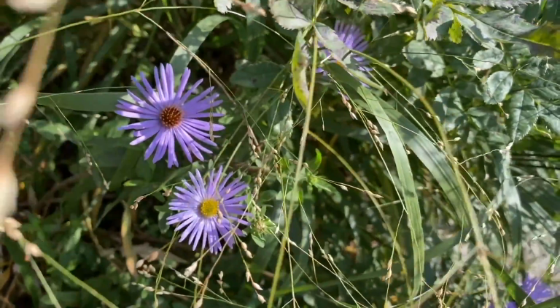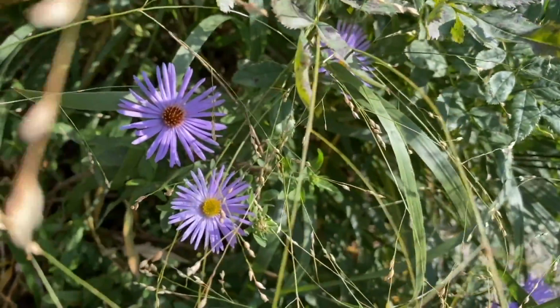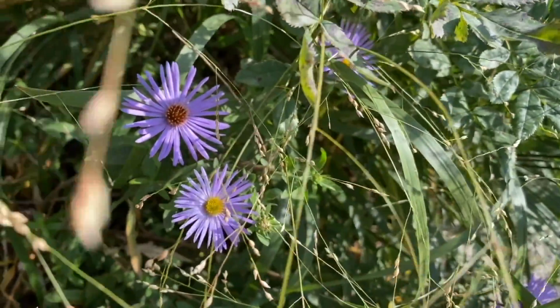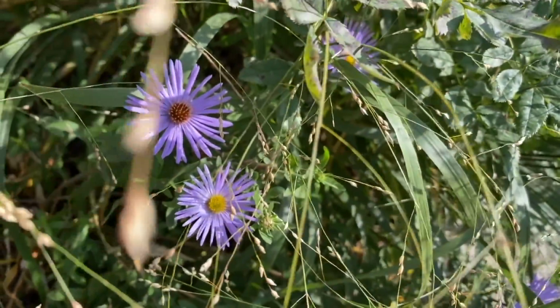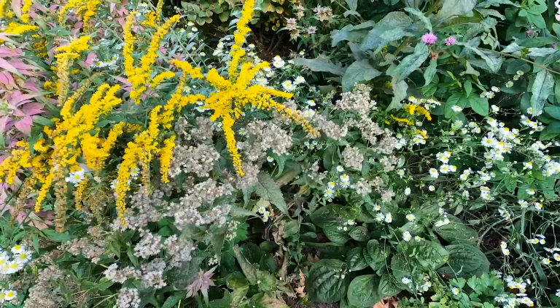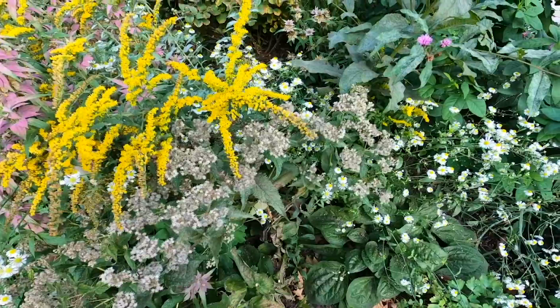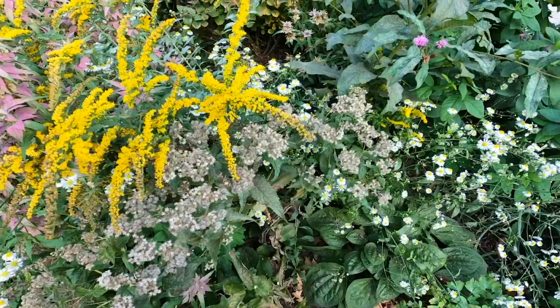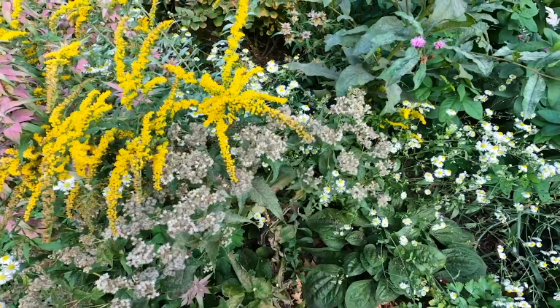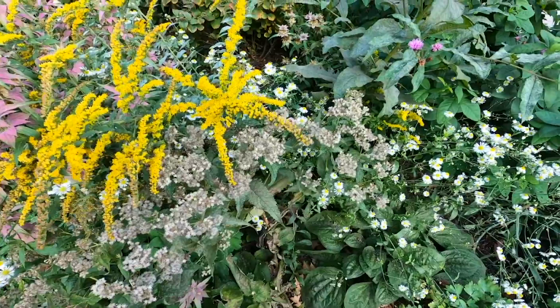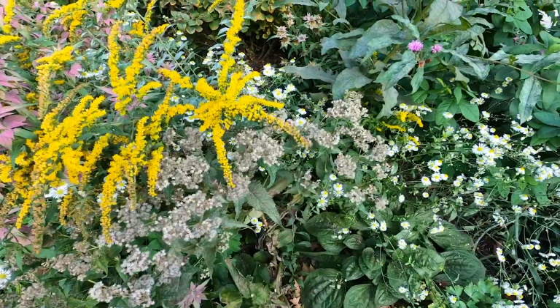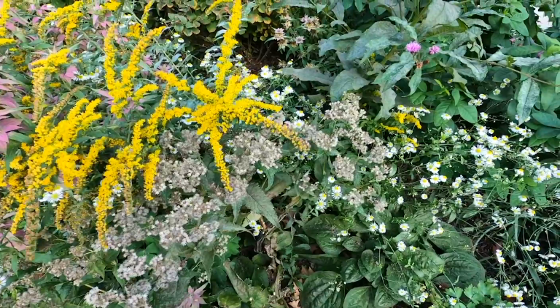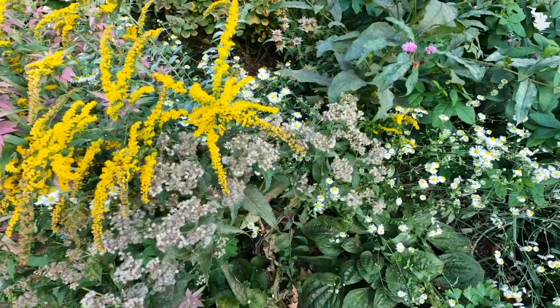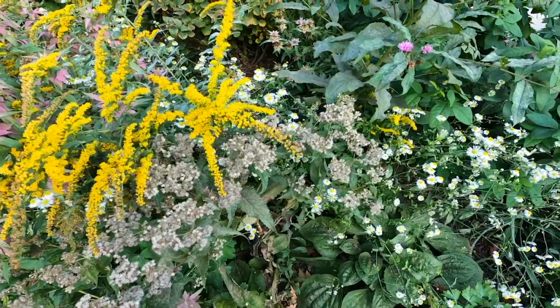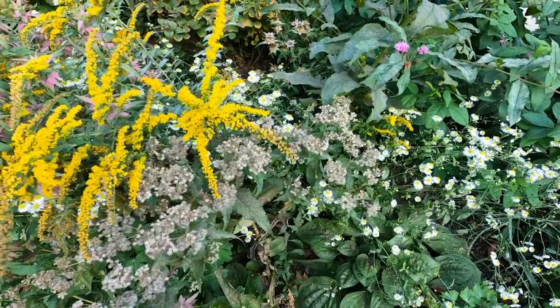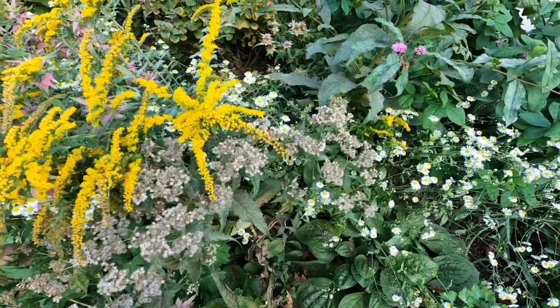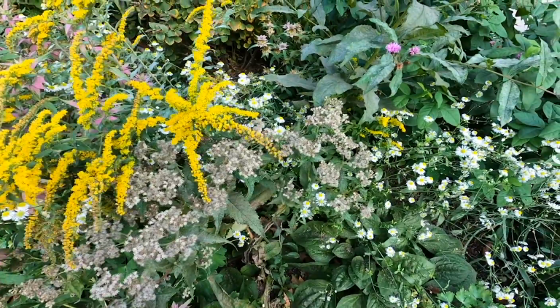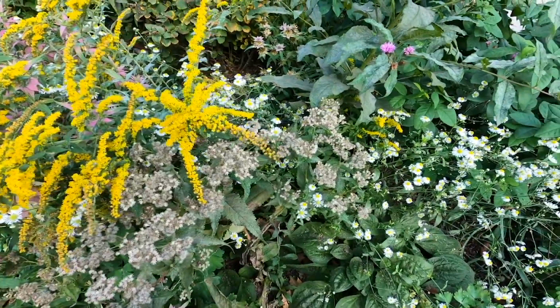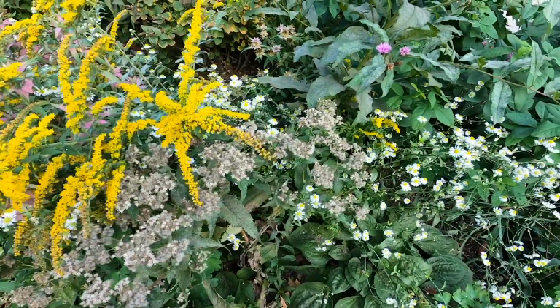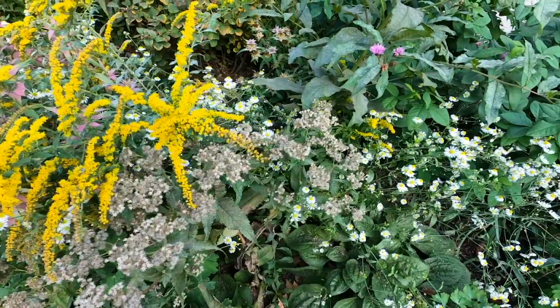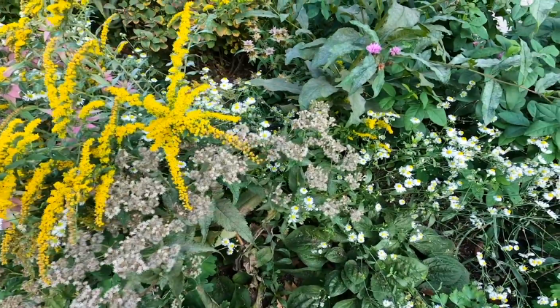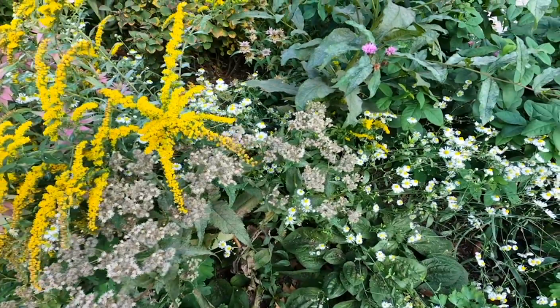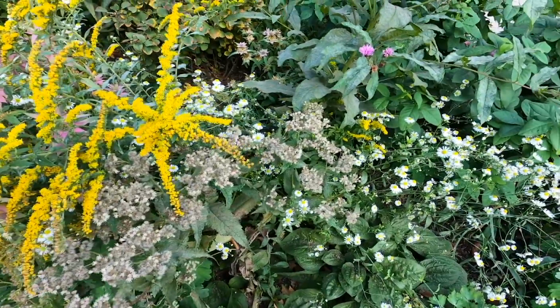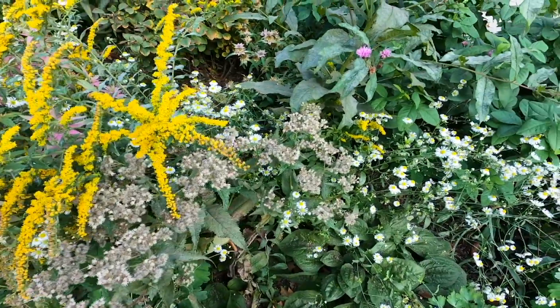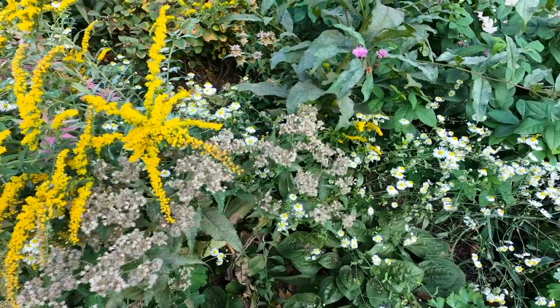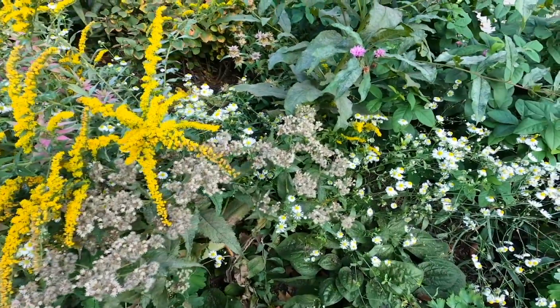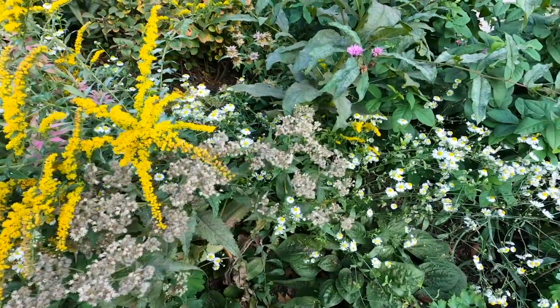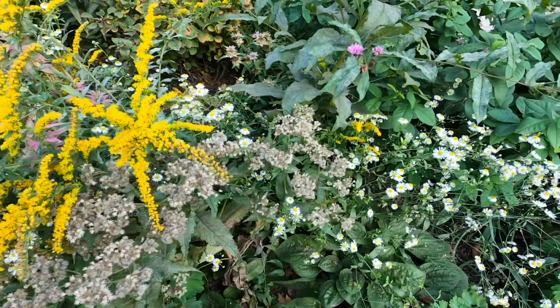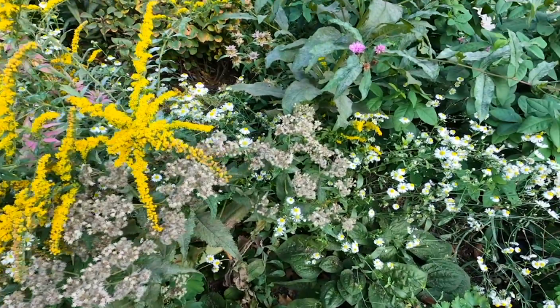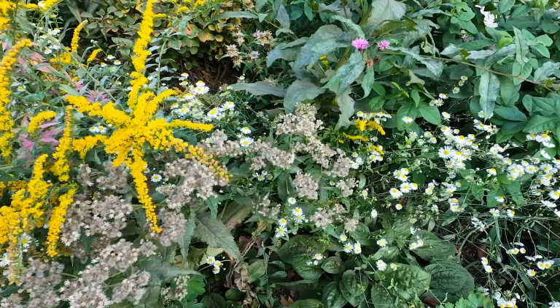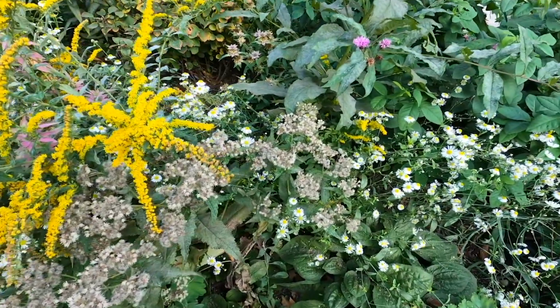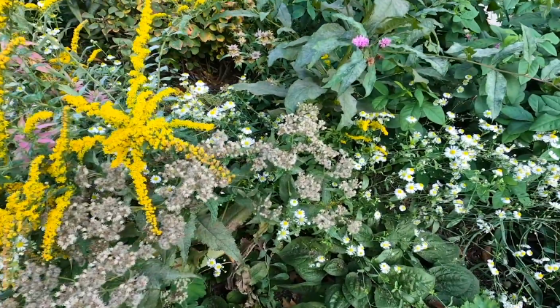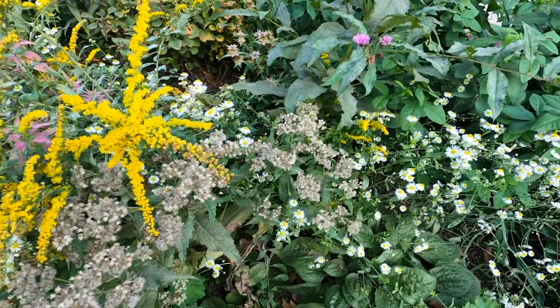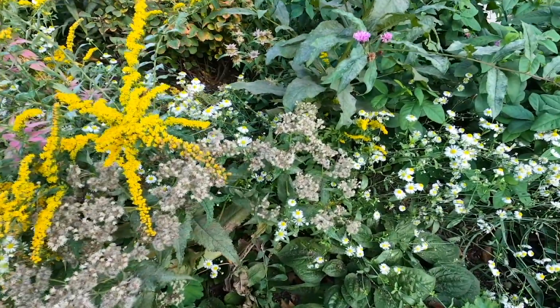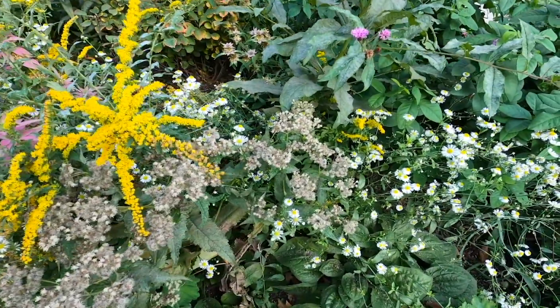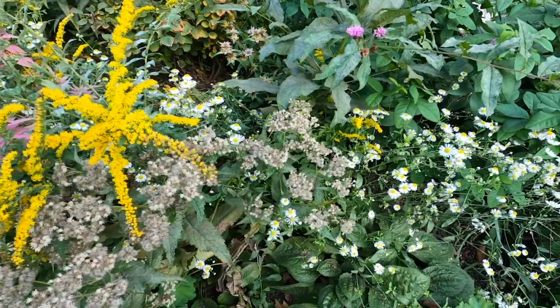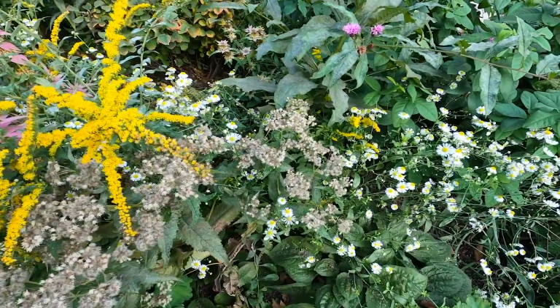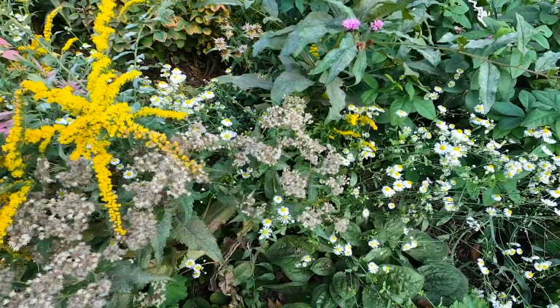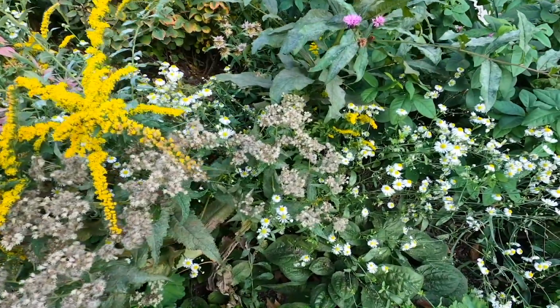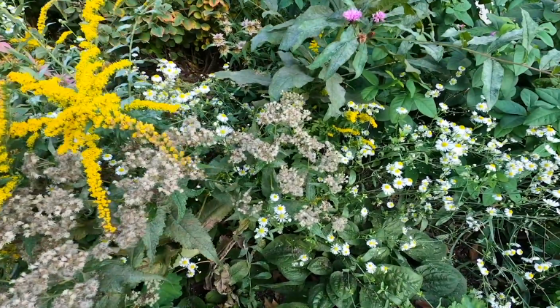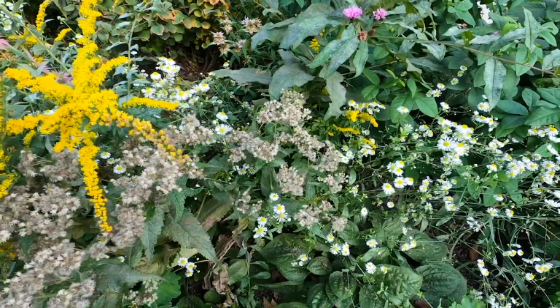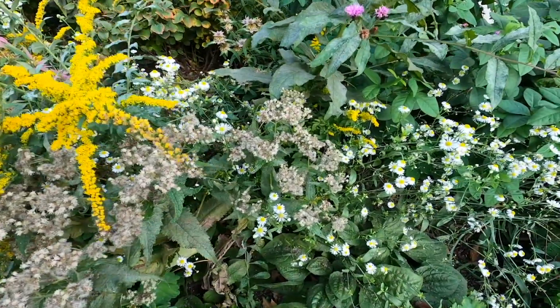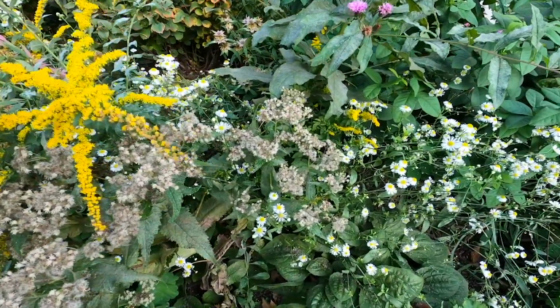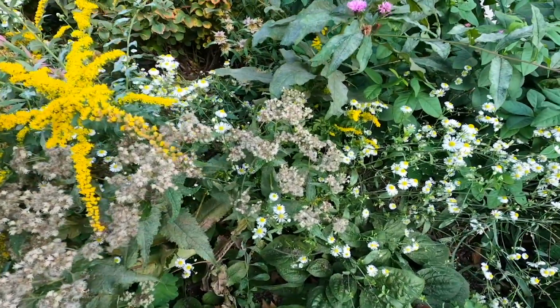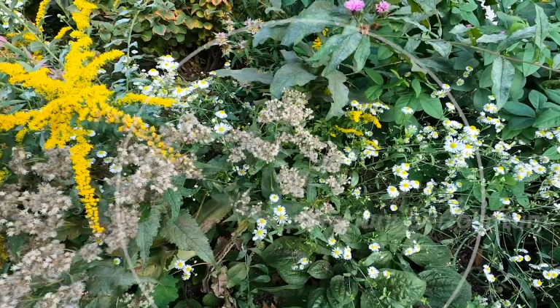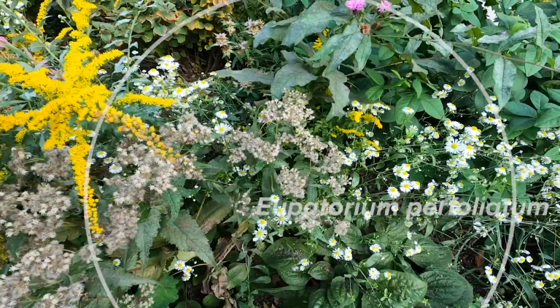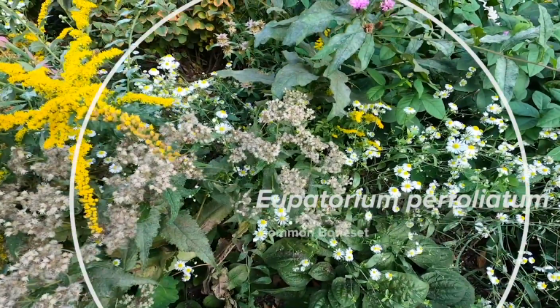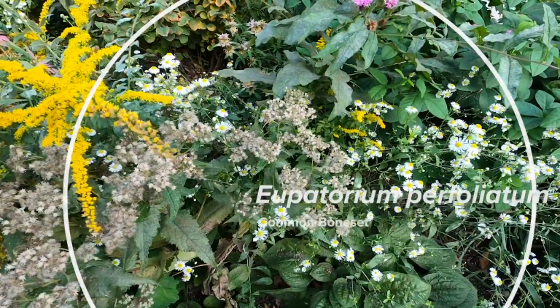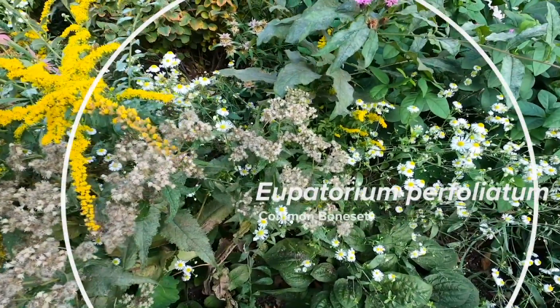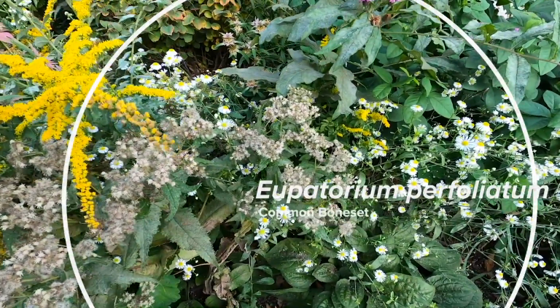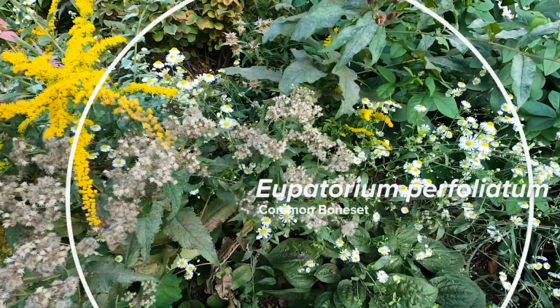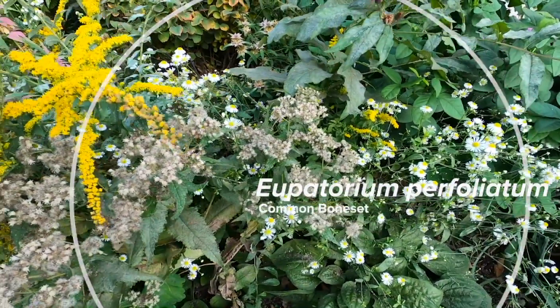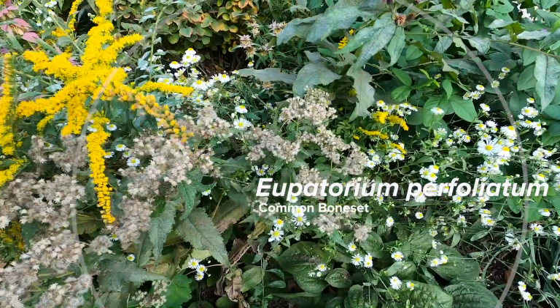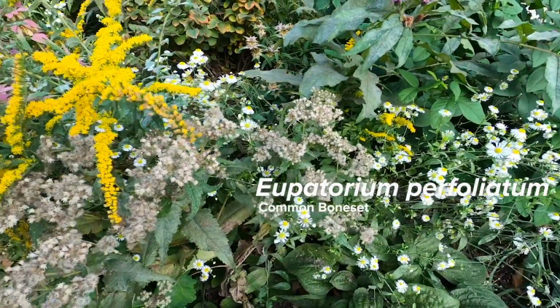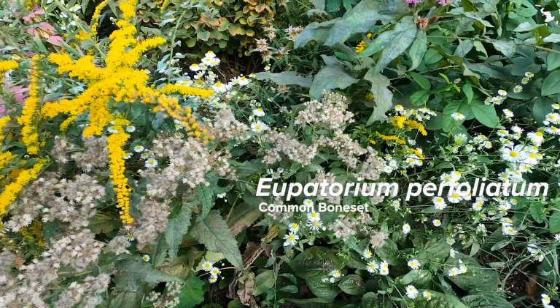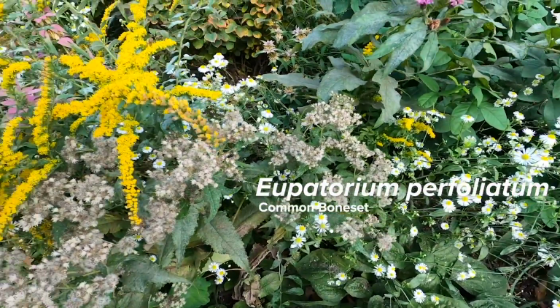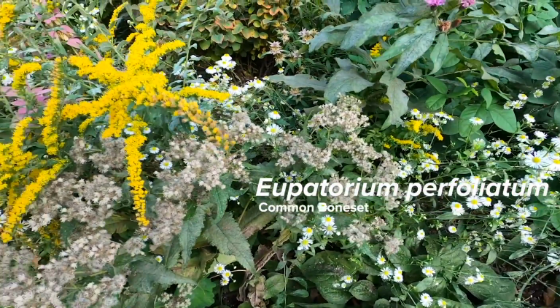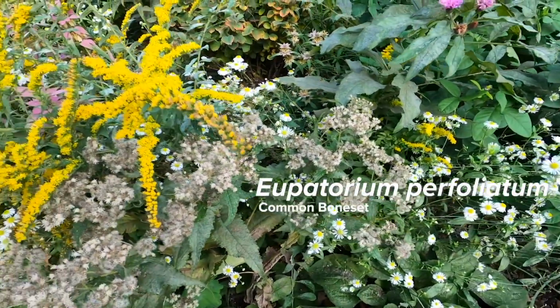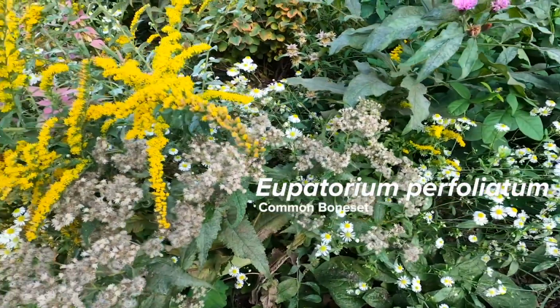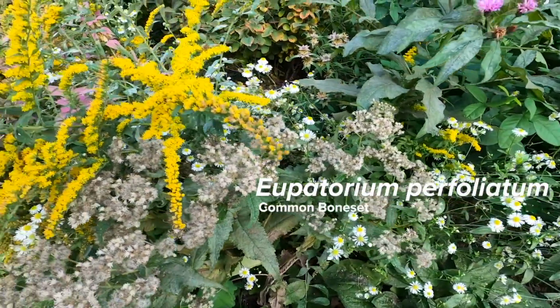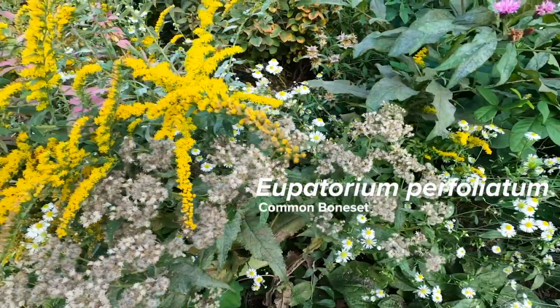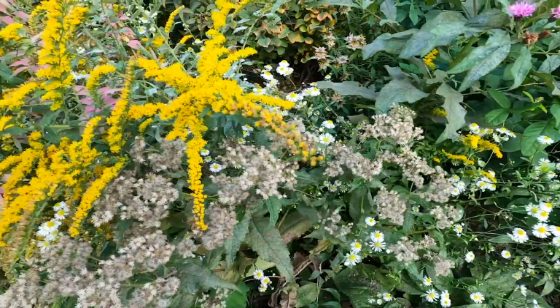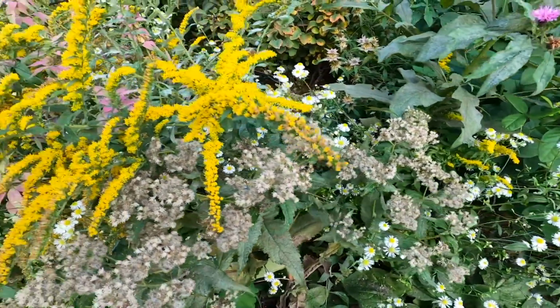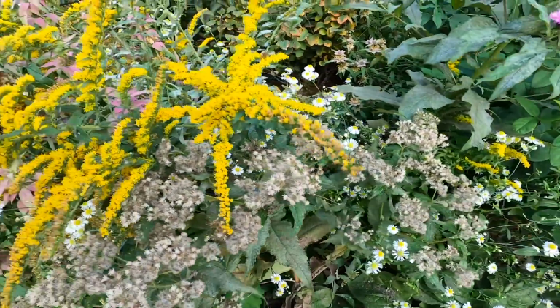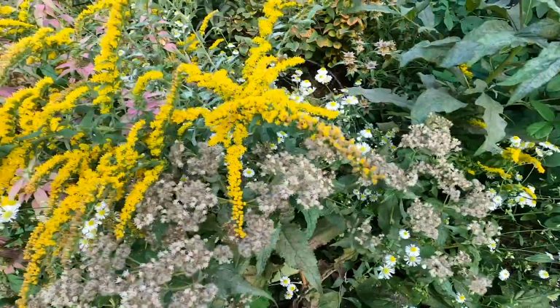Here we have a bit of a crazy combo with boneset and goldenrod.